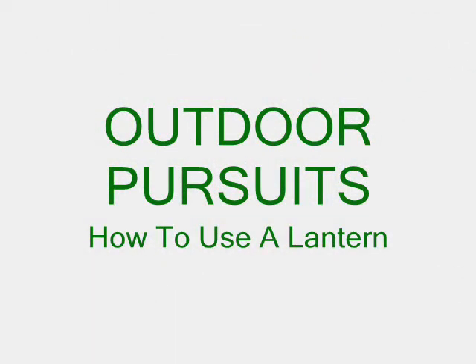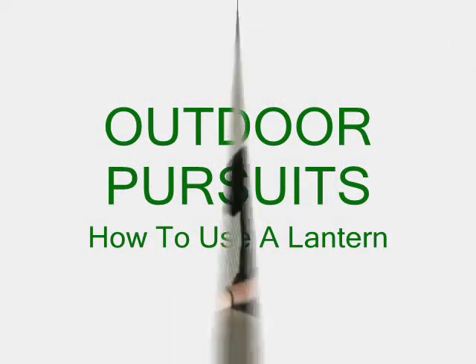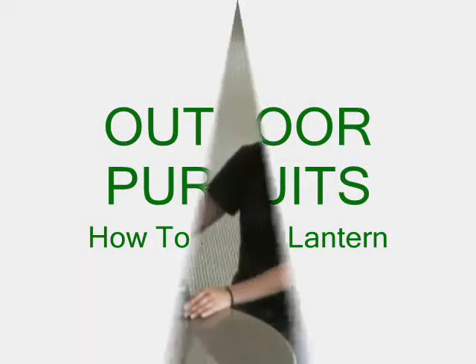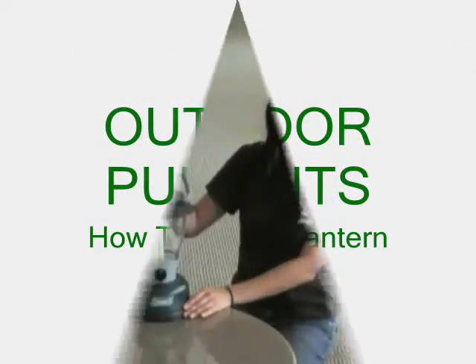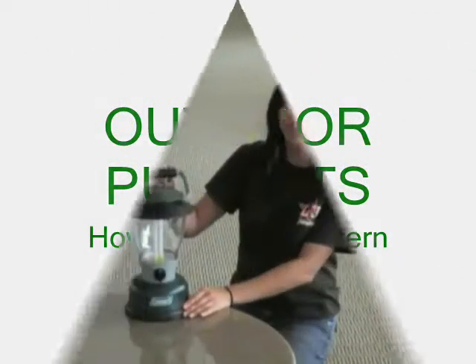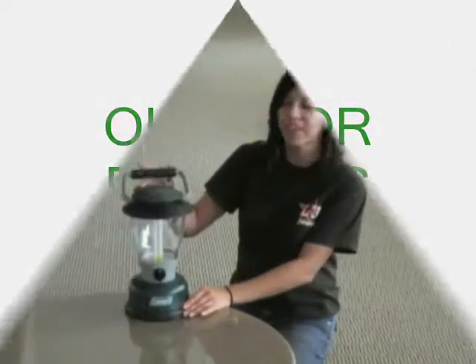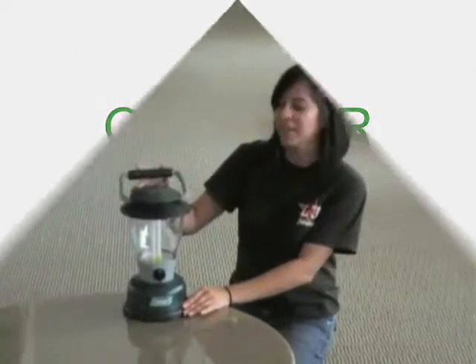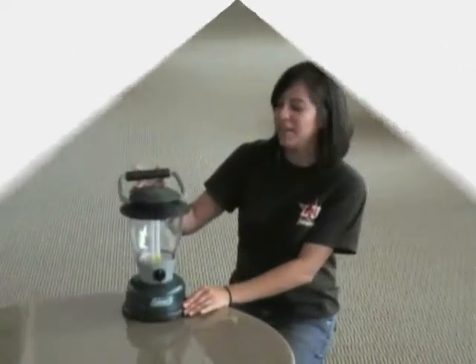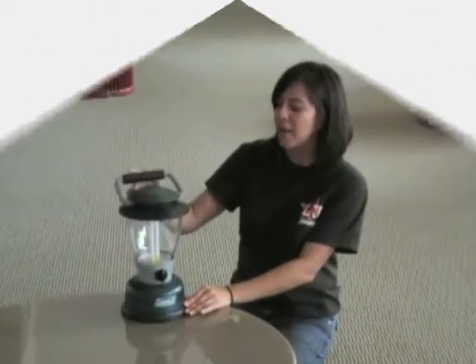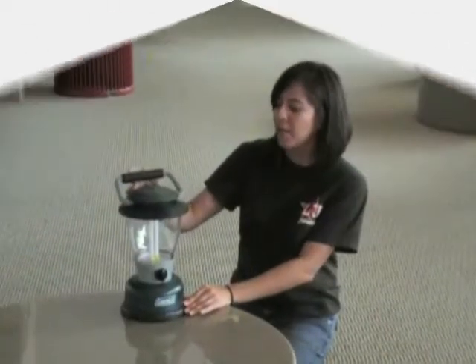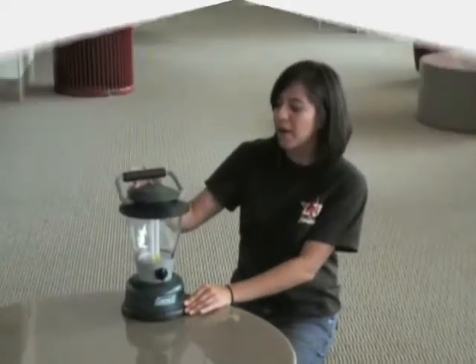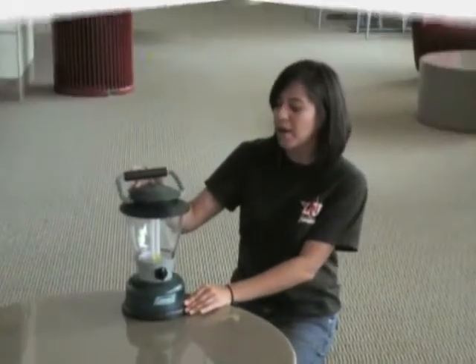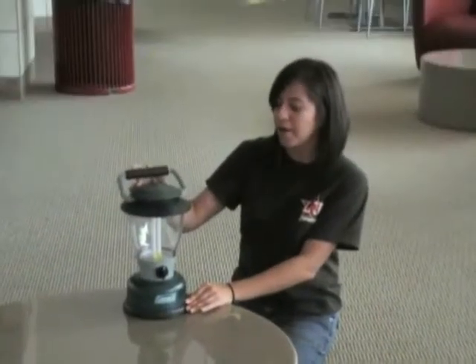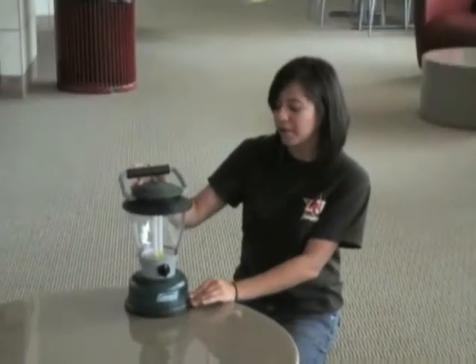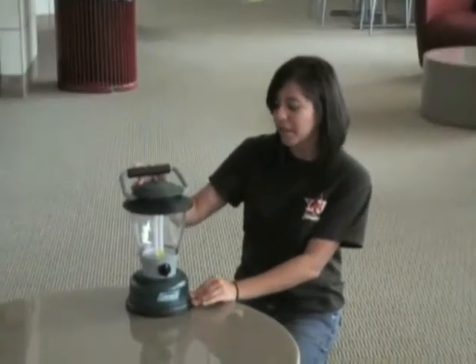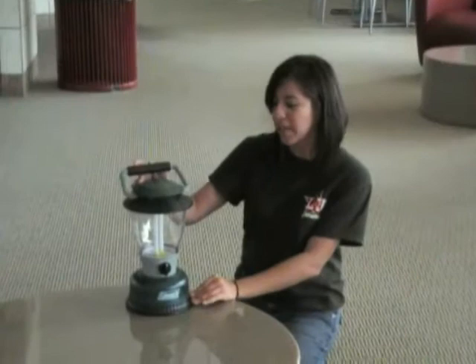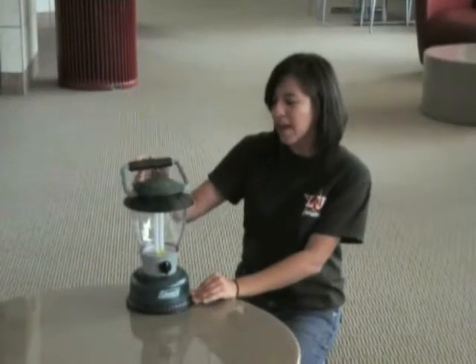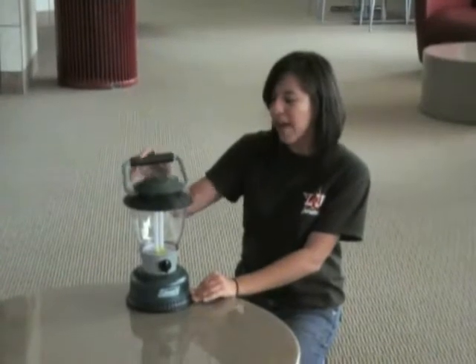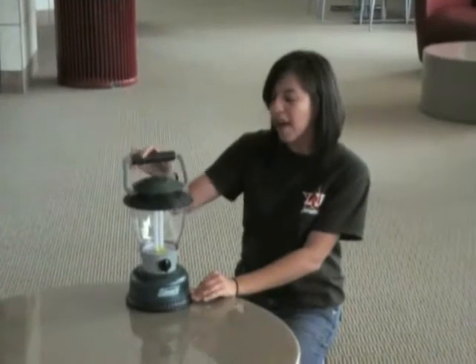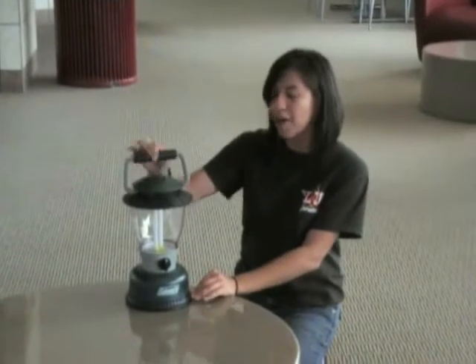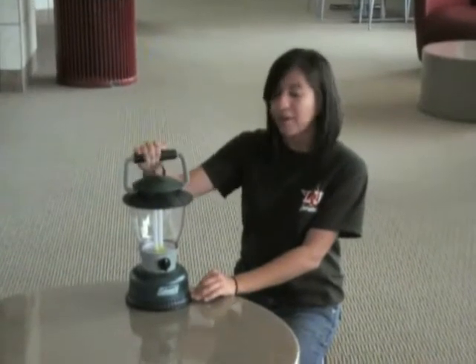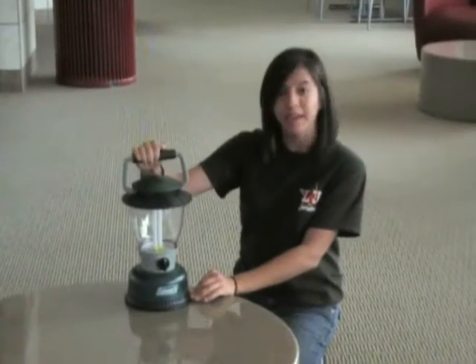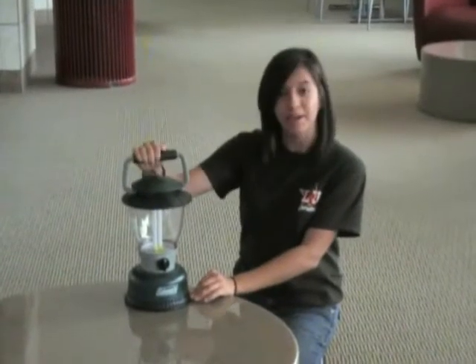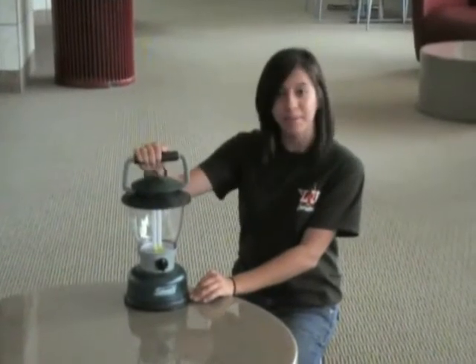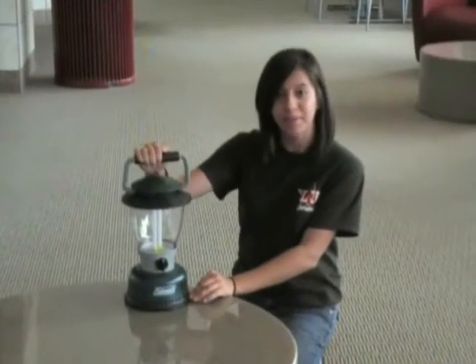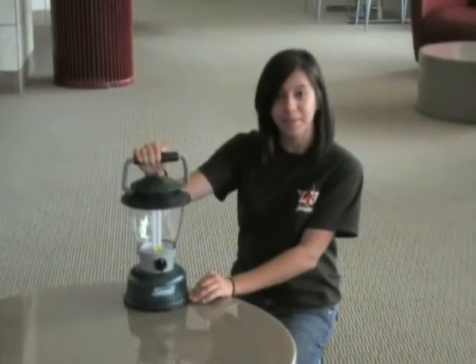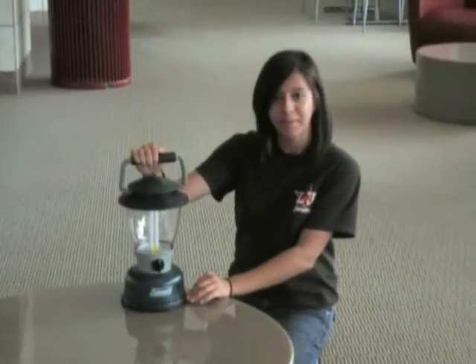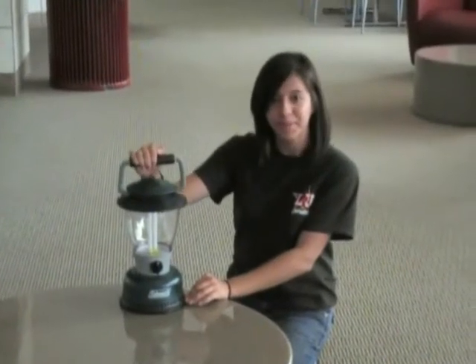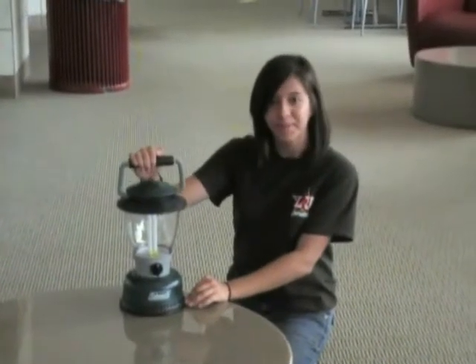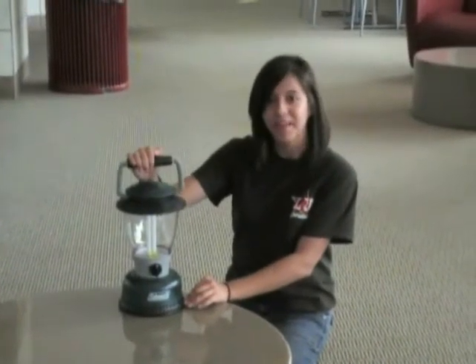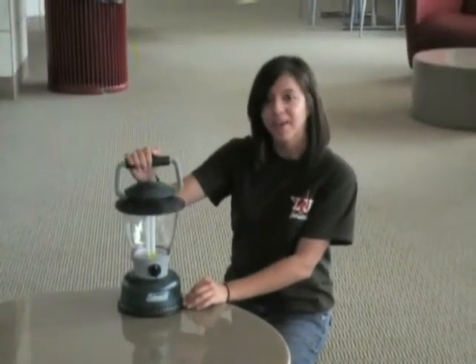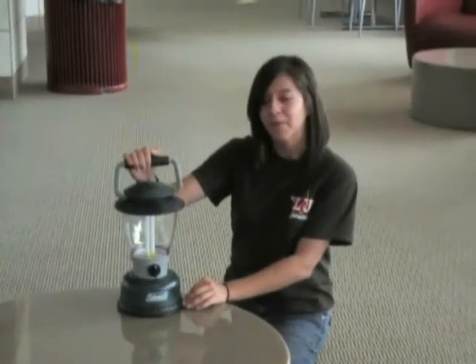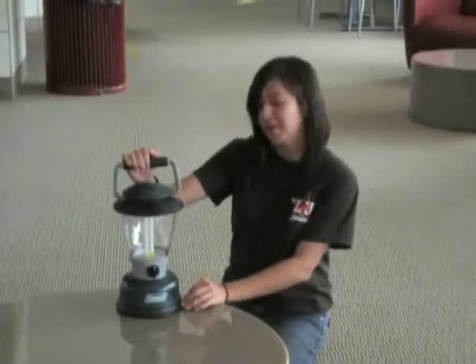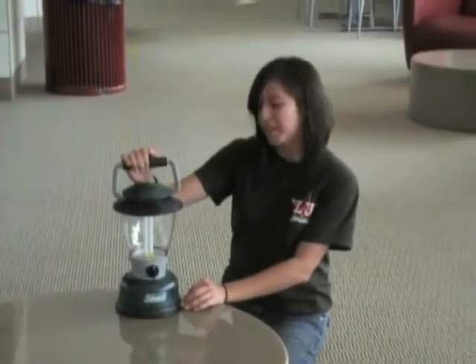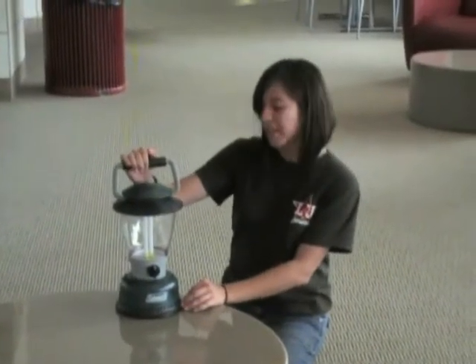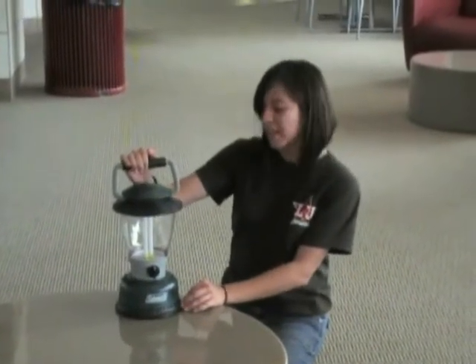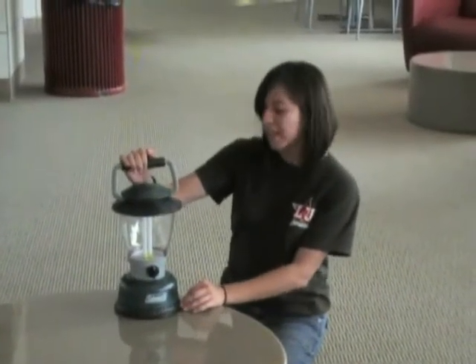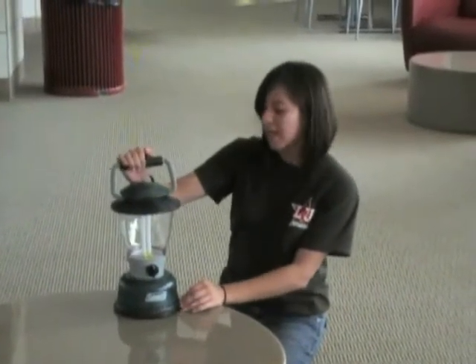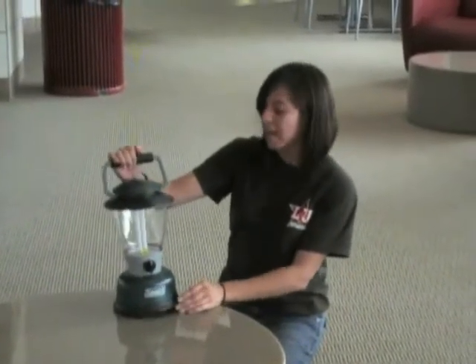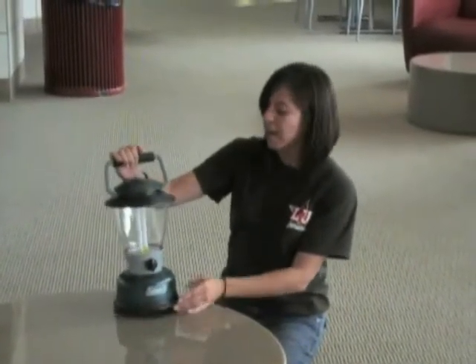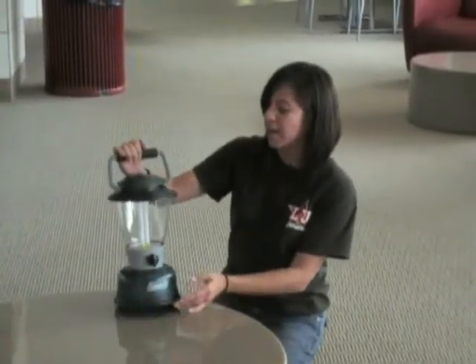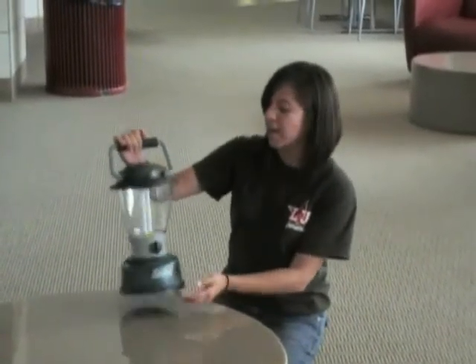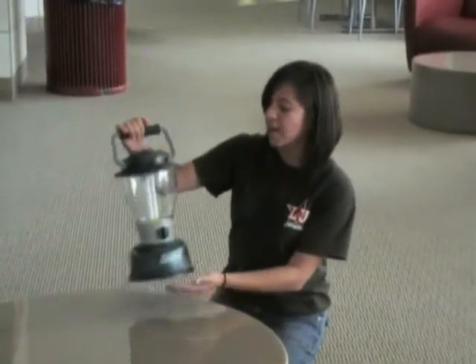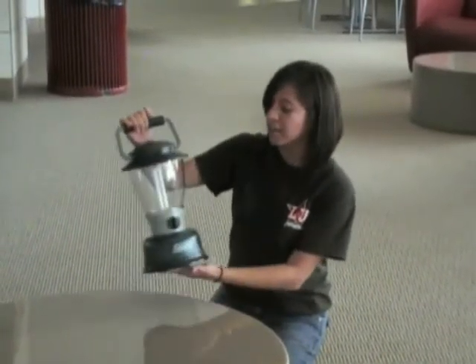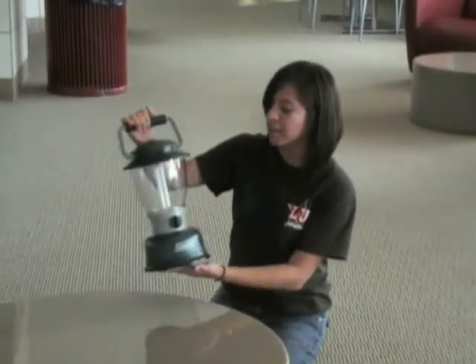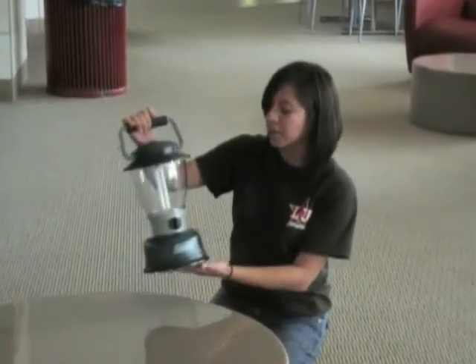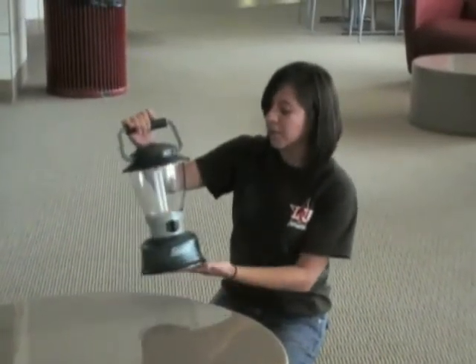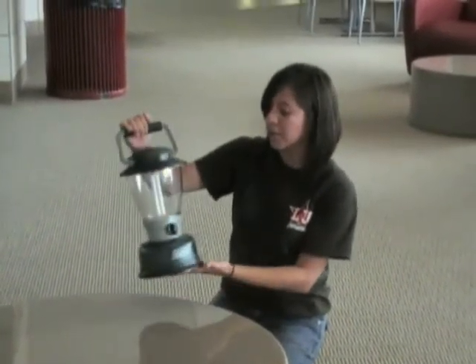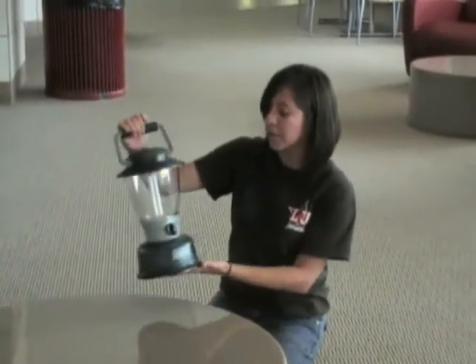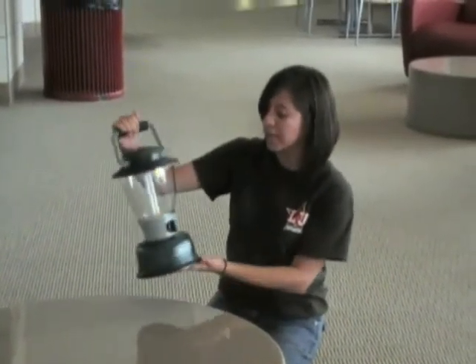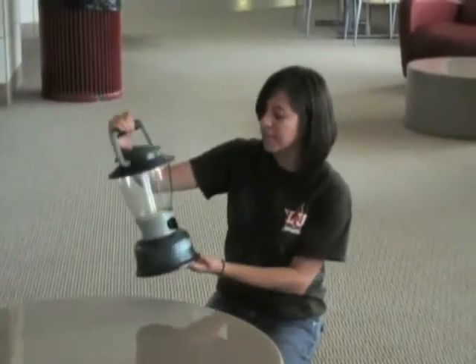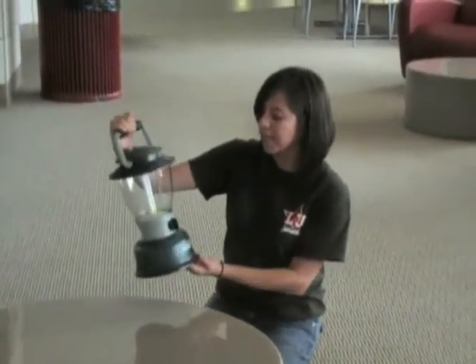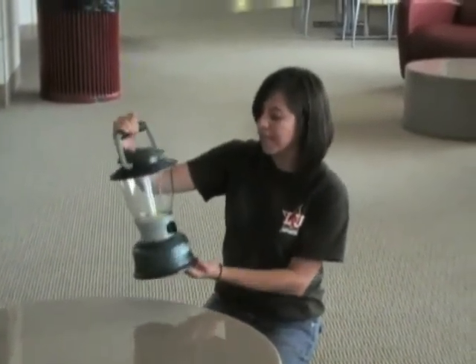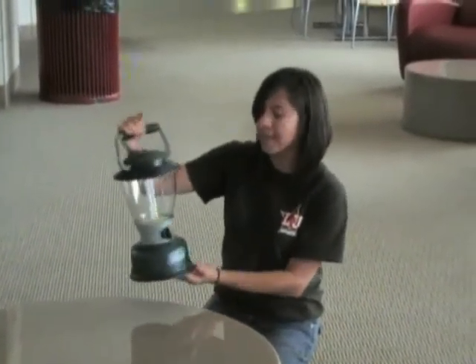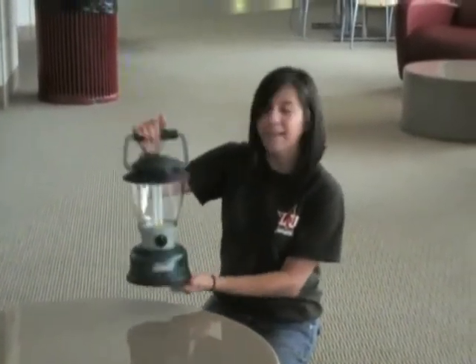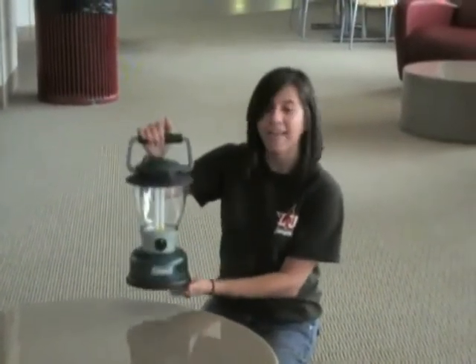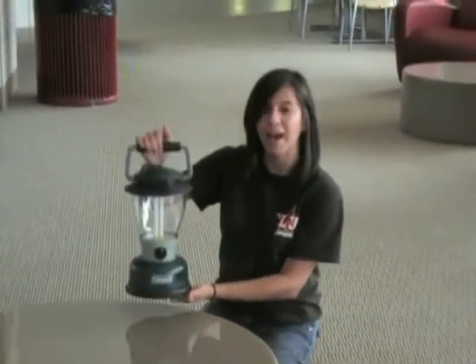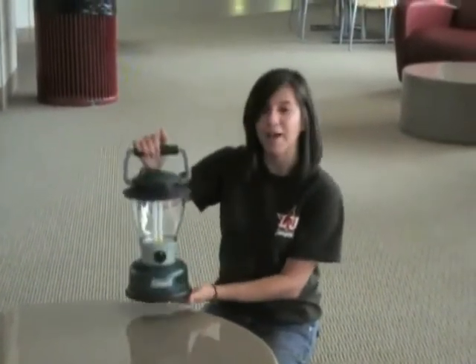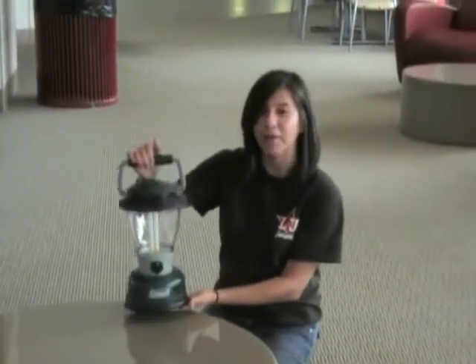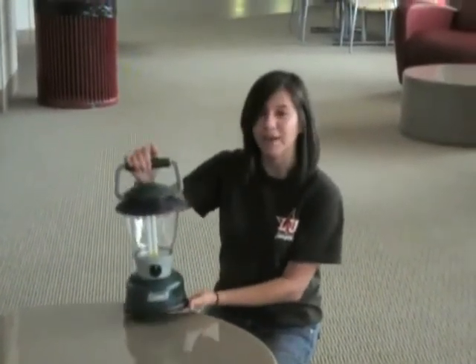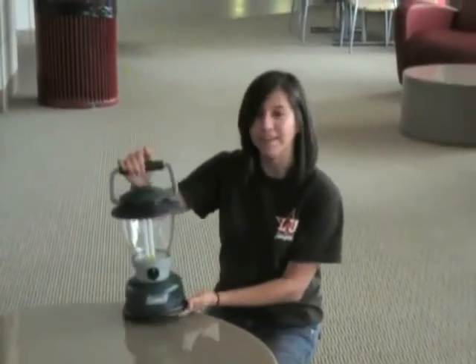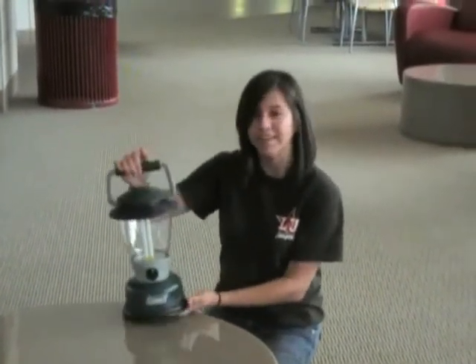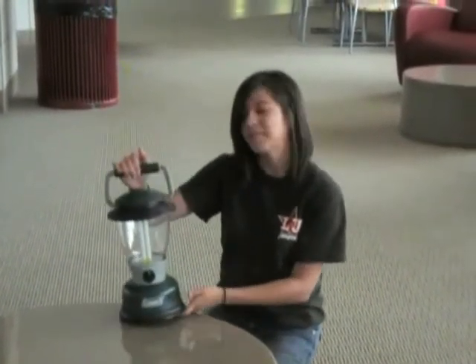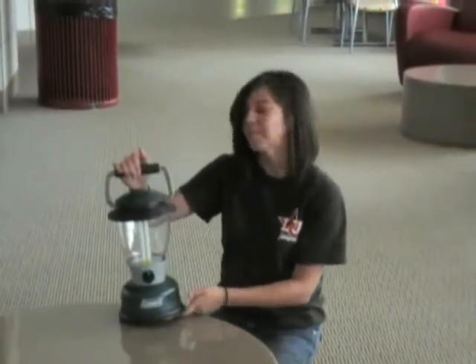Today we're going to learn about our lamp. We need to learn all these components and how it works.